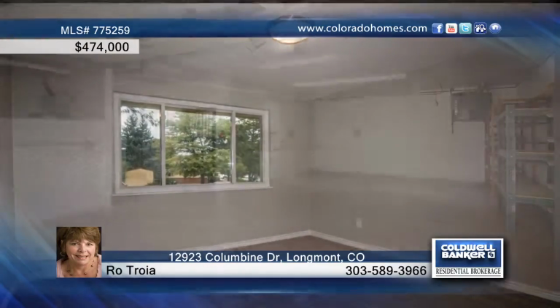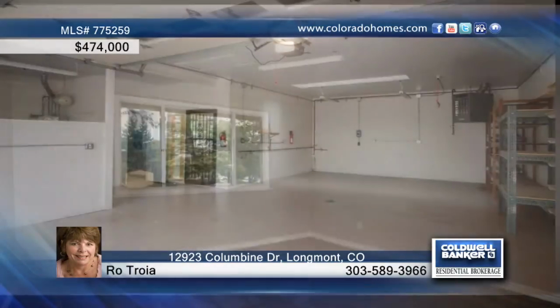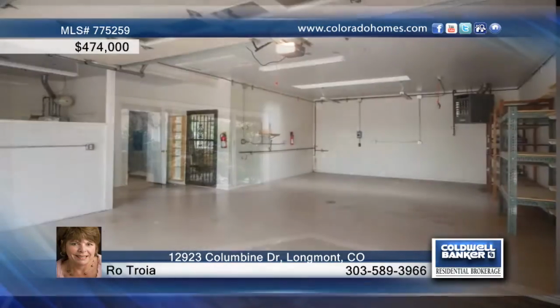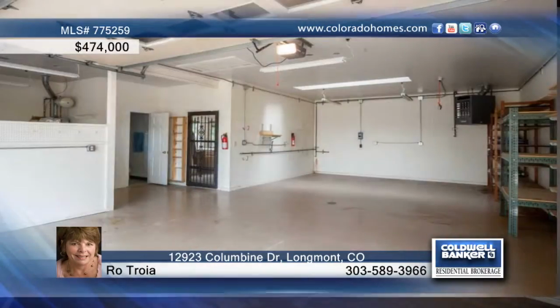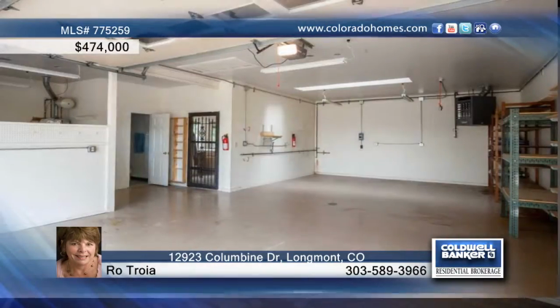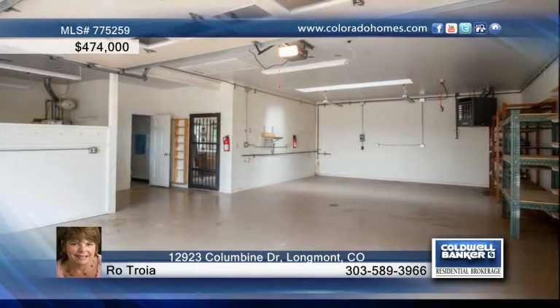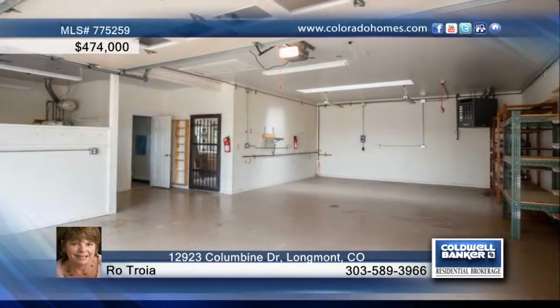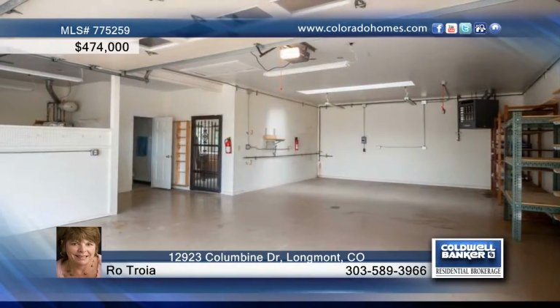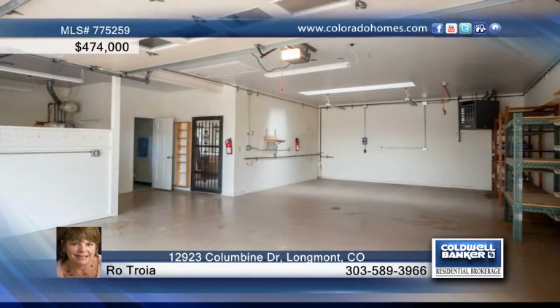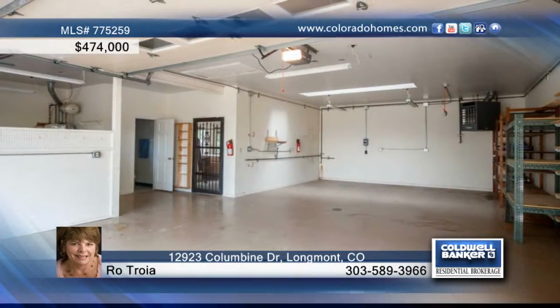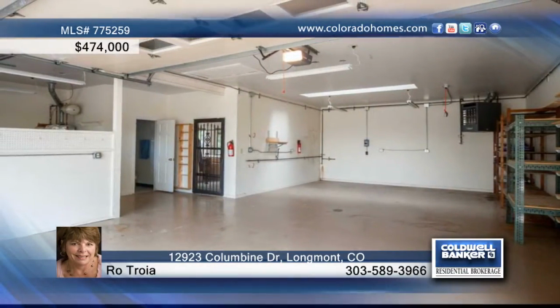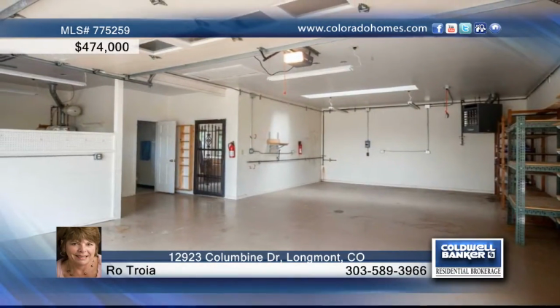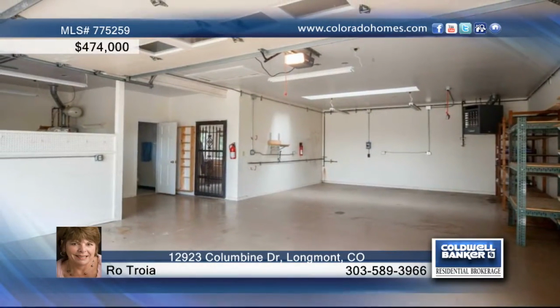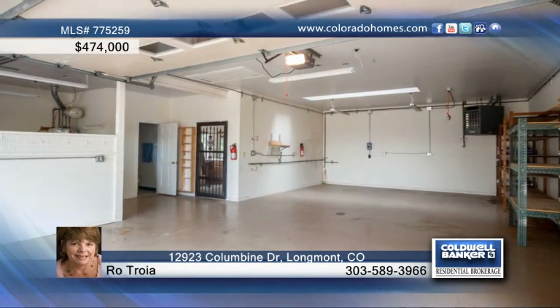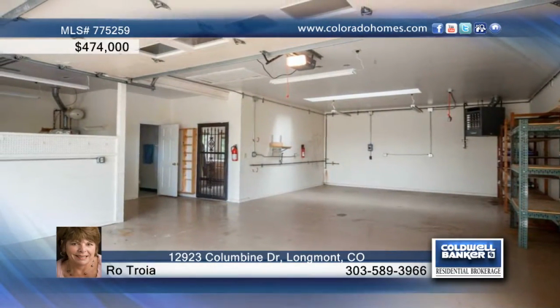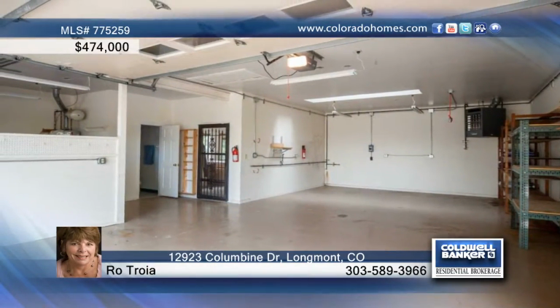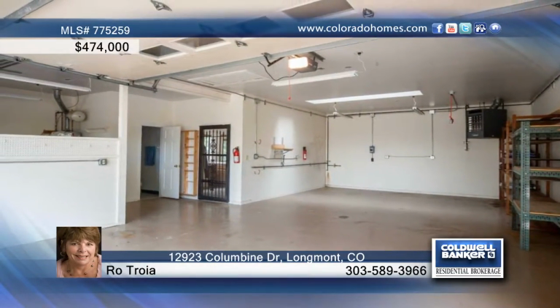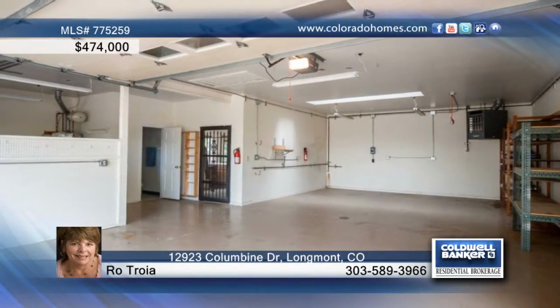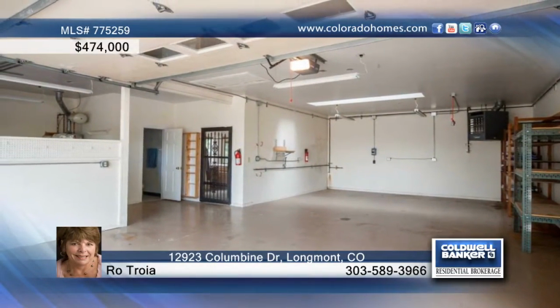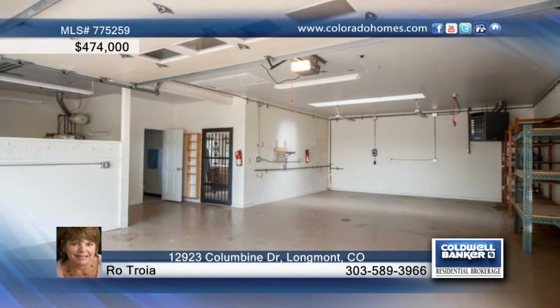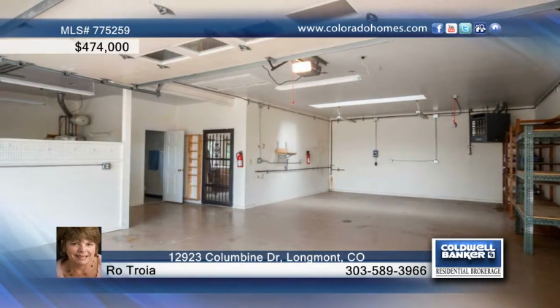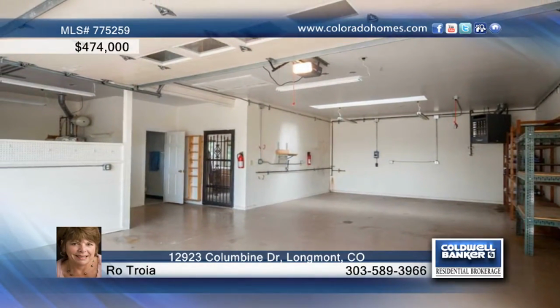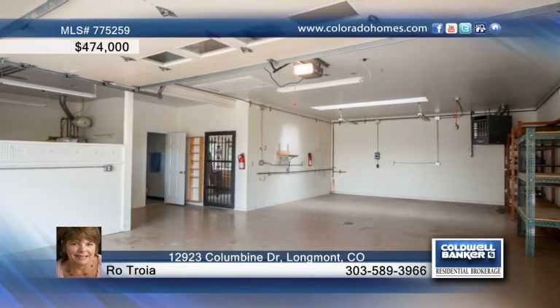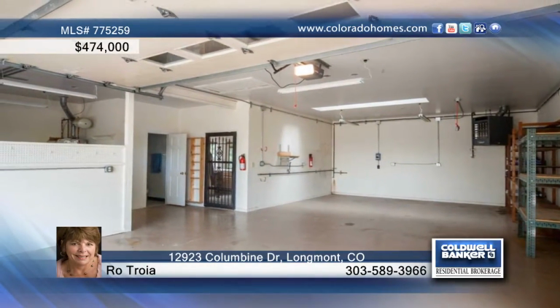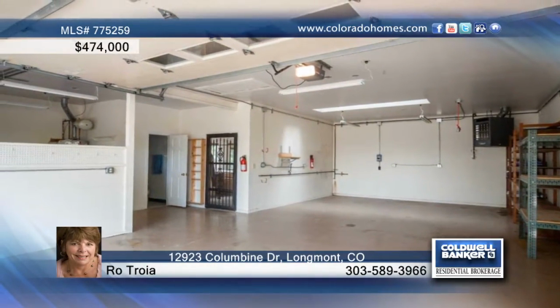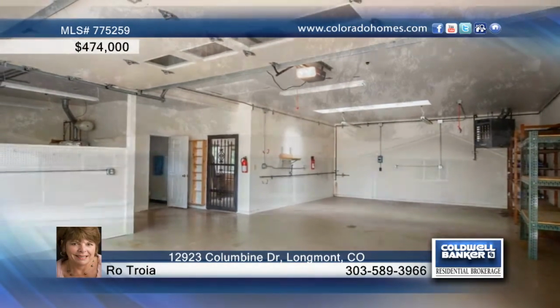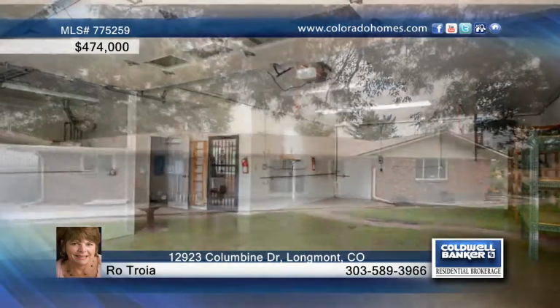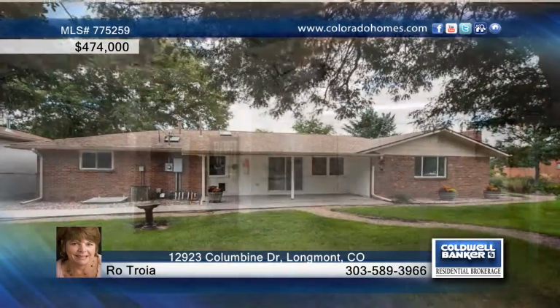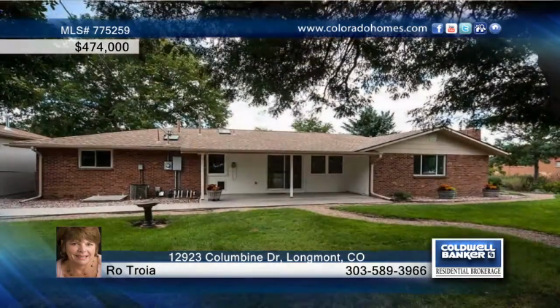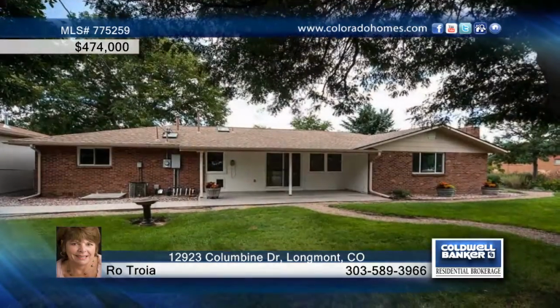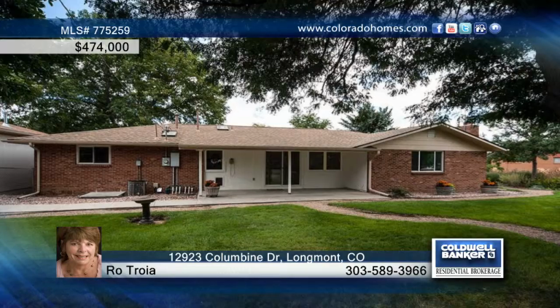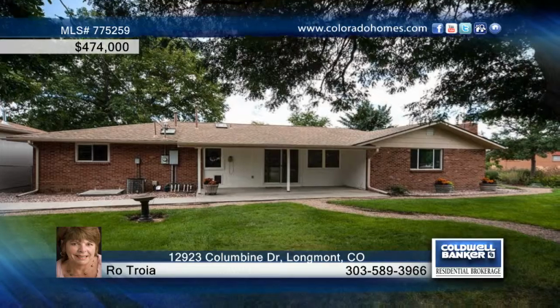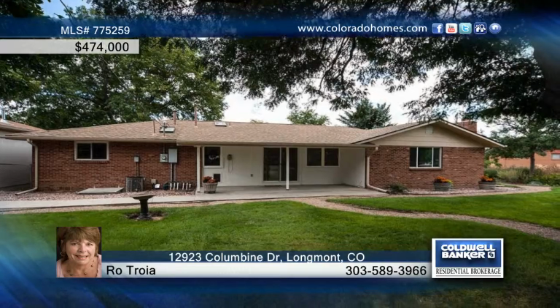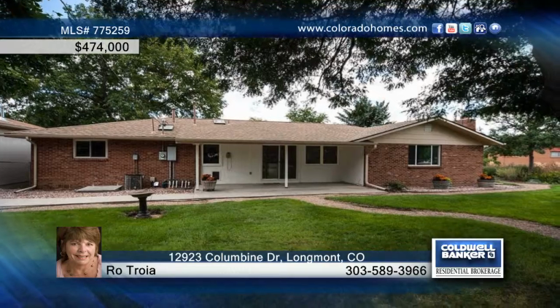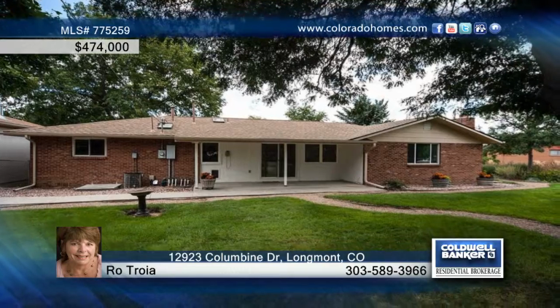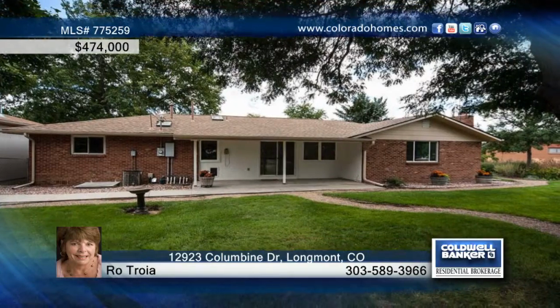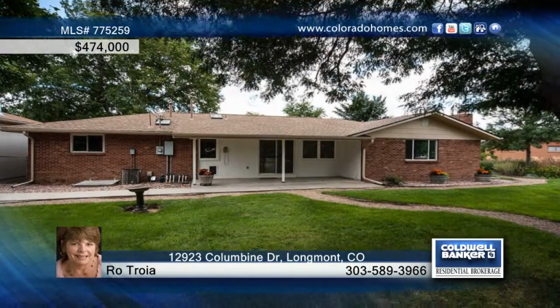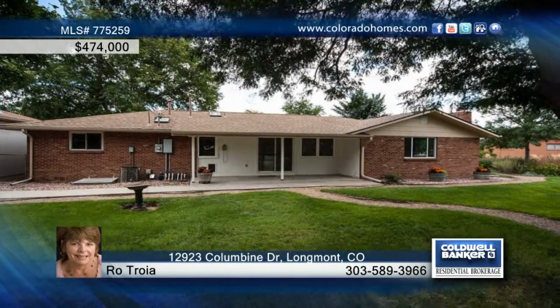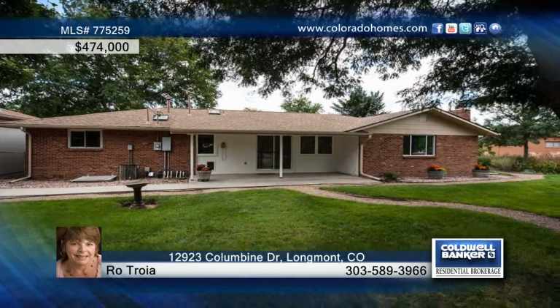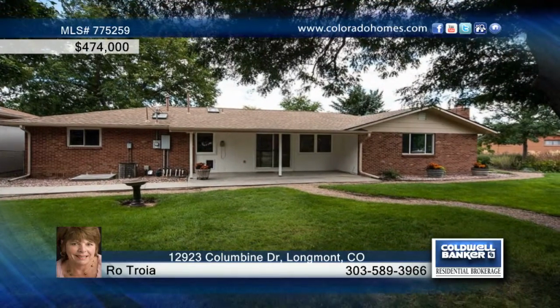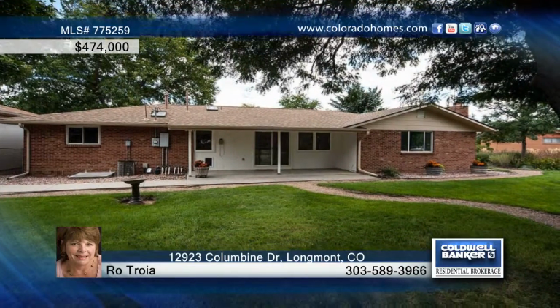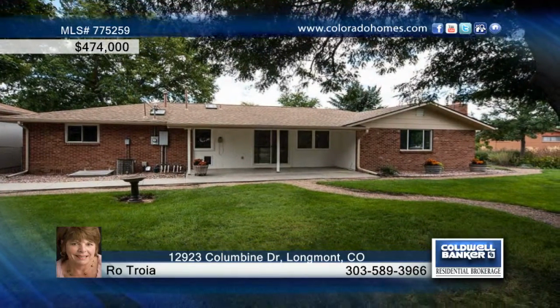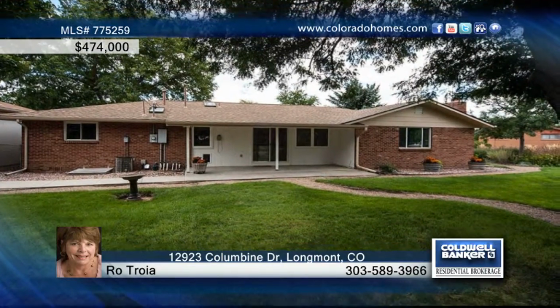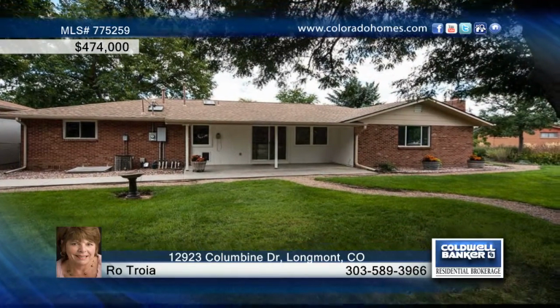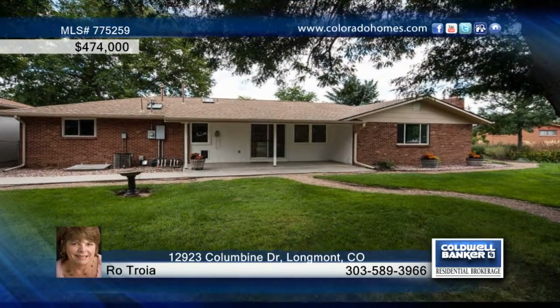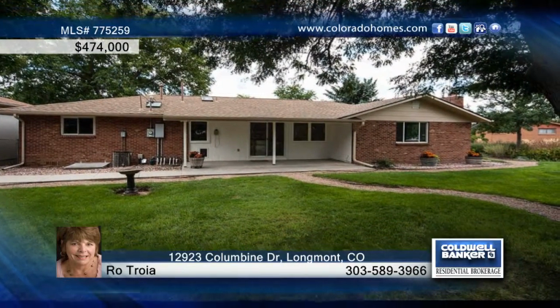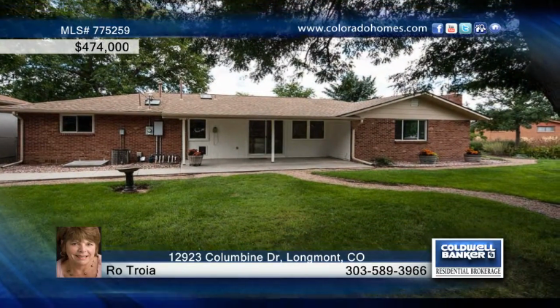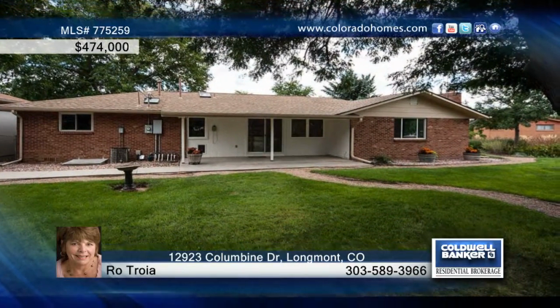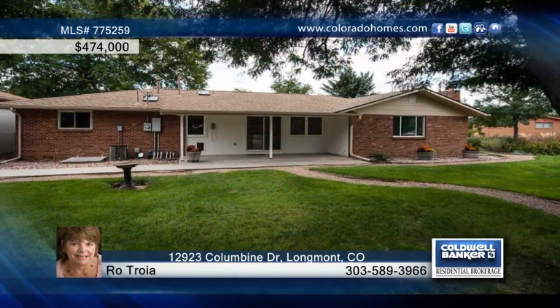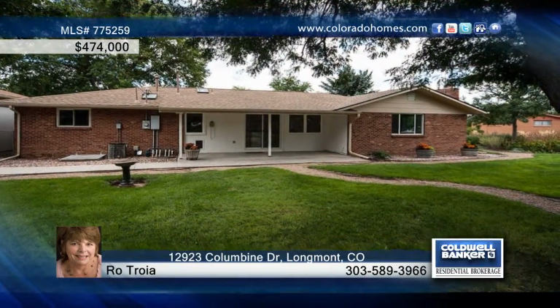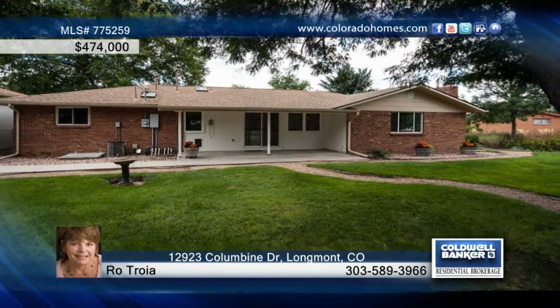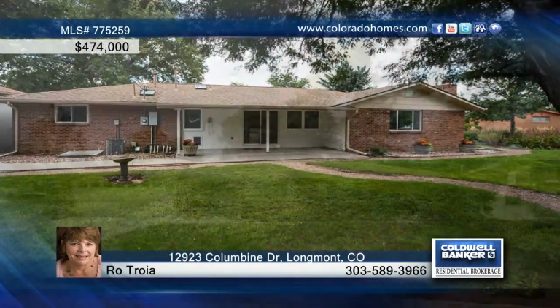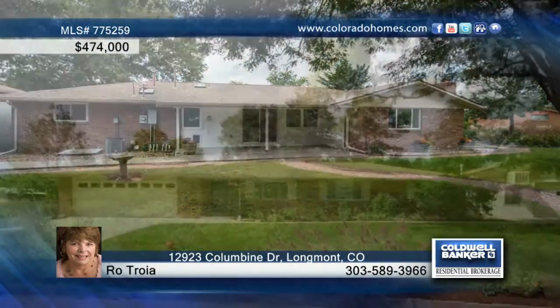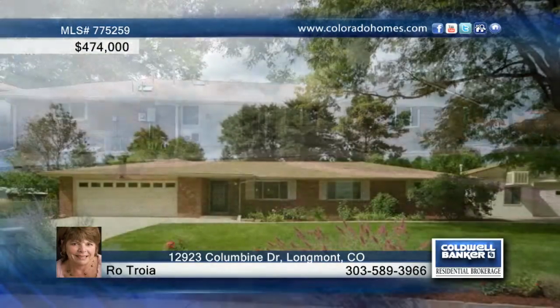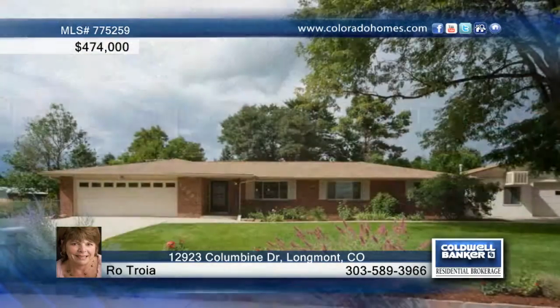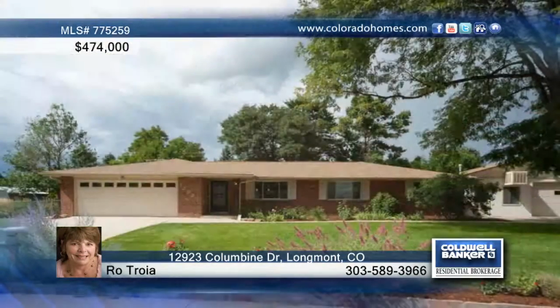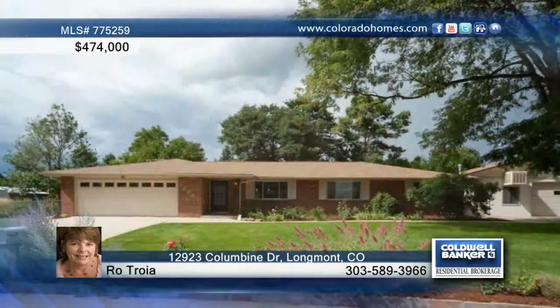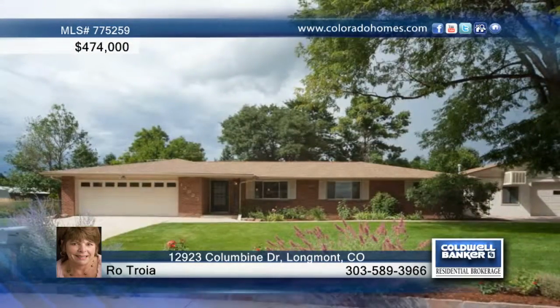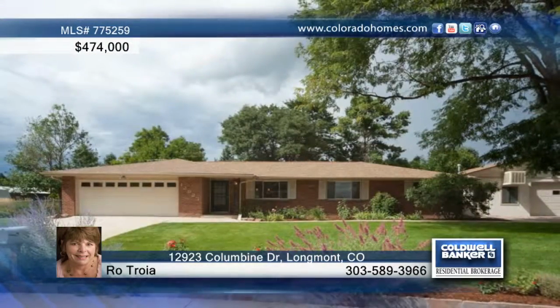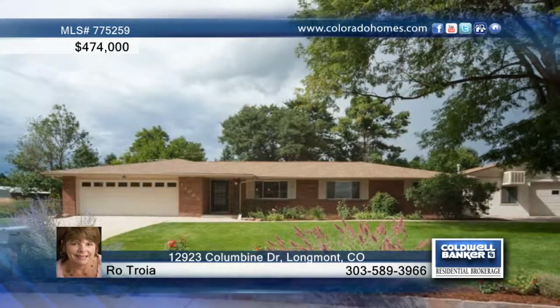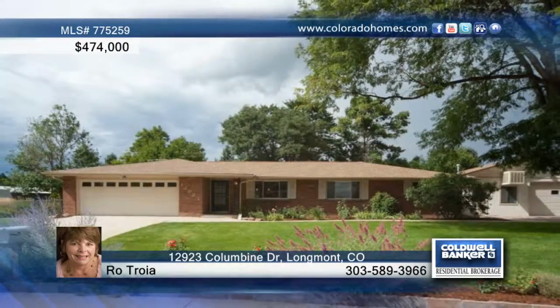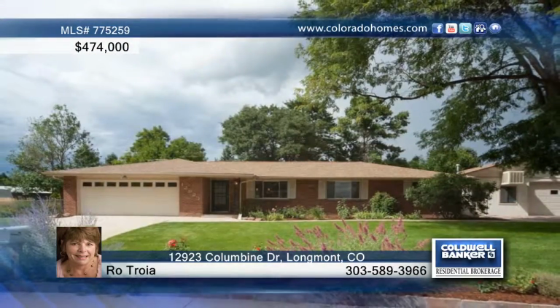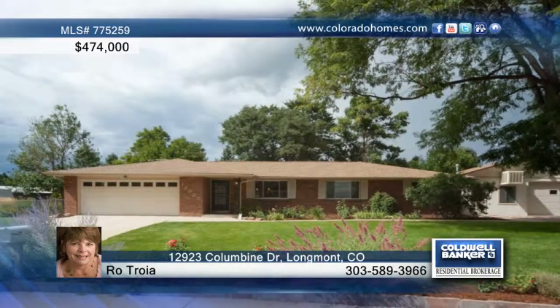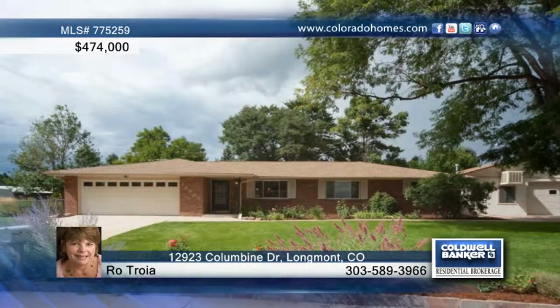The family room showcases a brilliant stone fireplace. See all the other features when you see this home with Ro Troia.